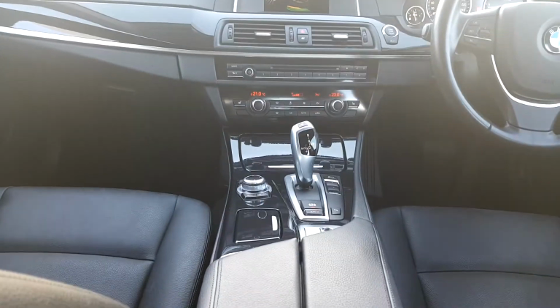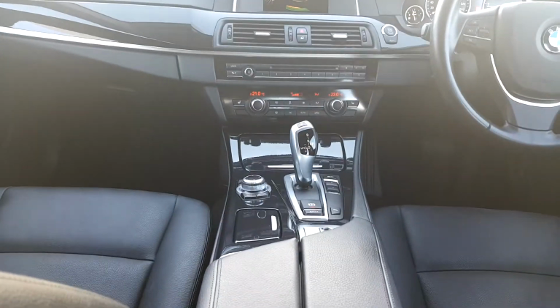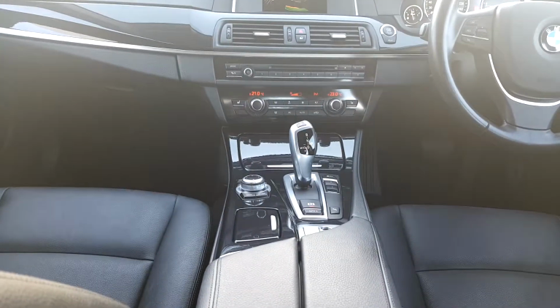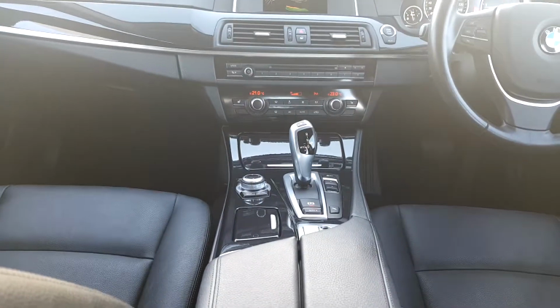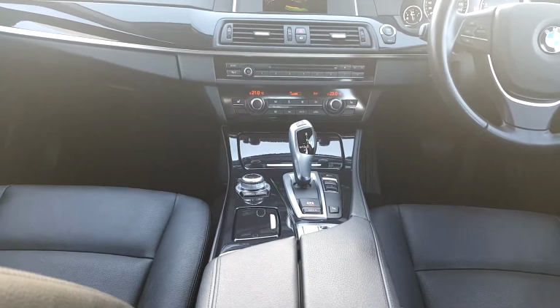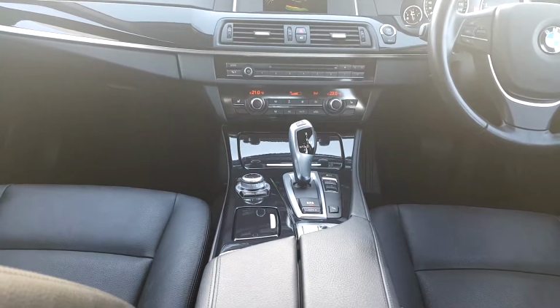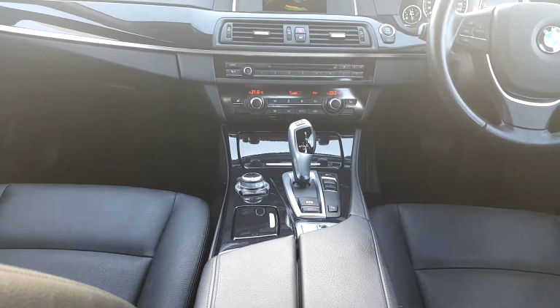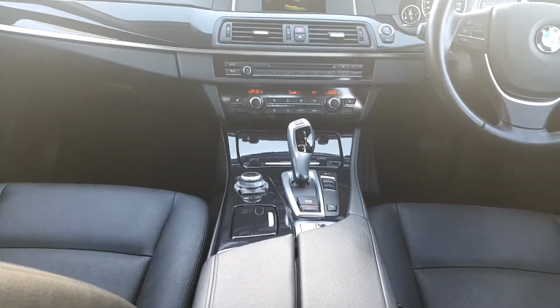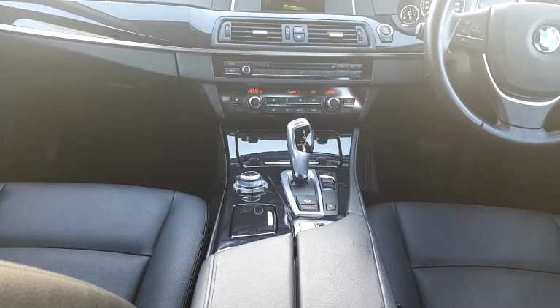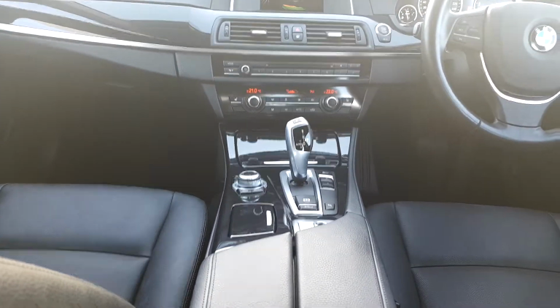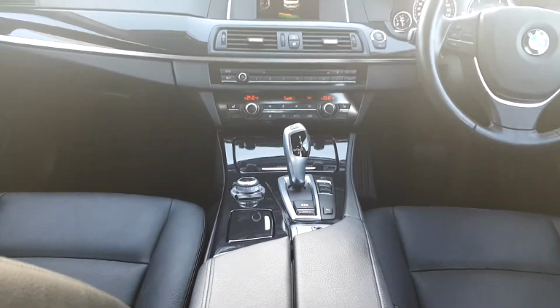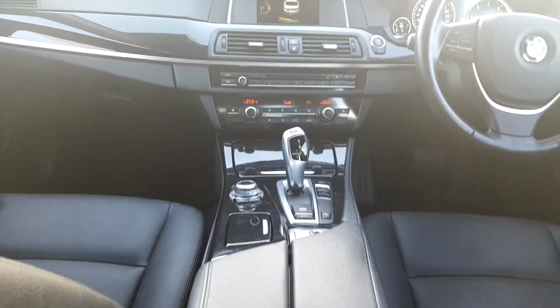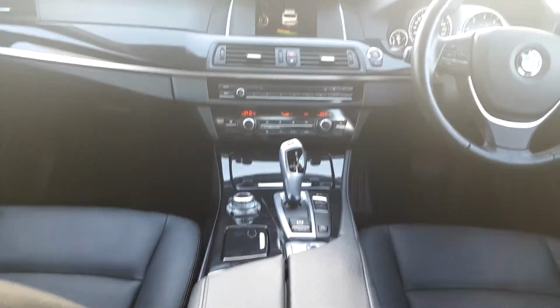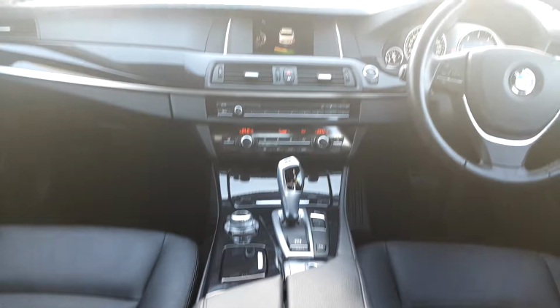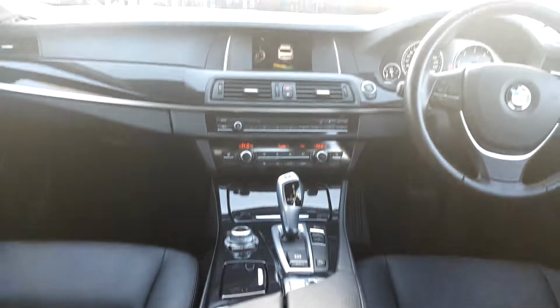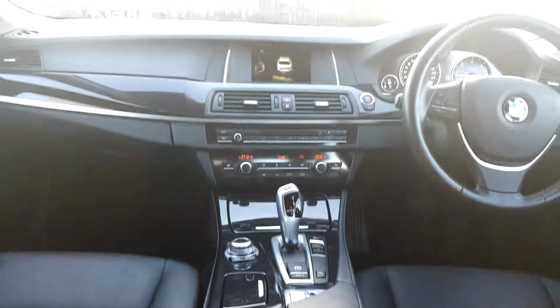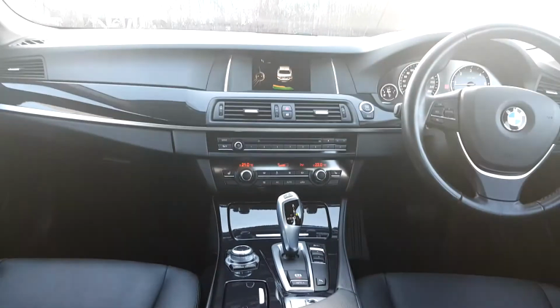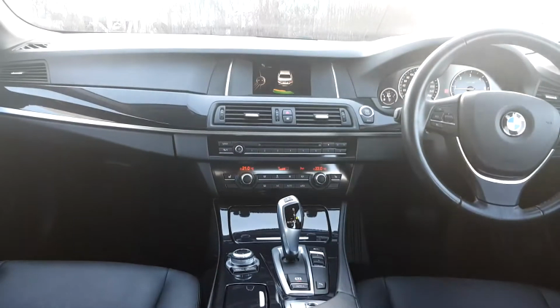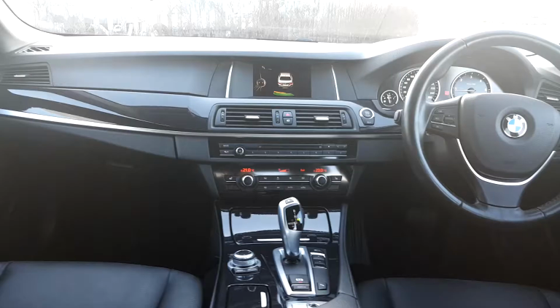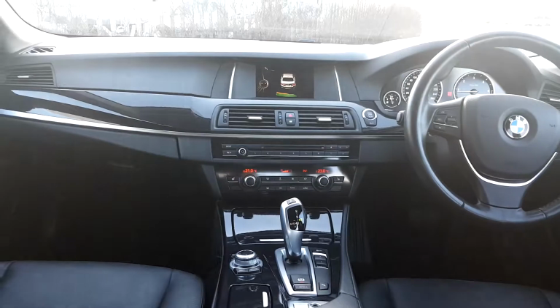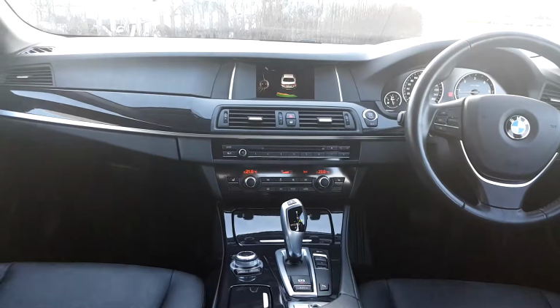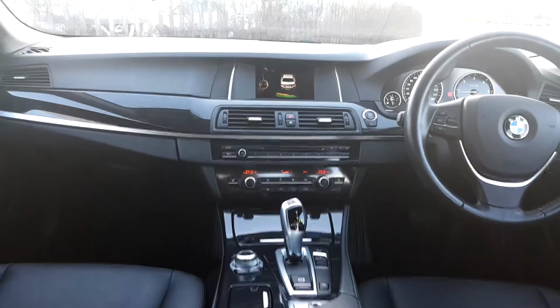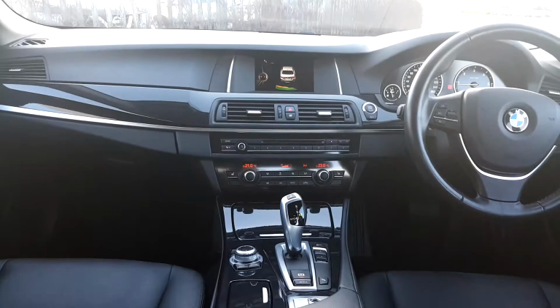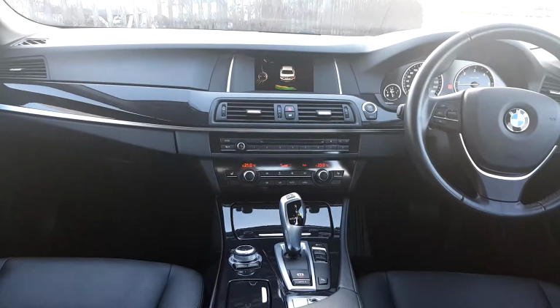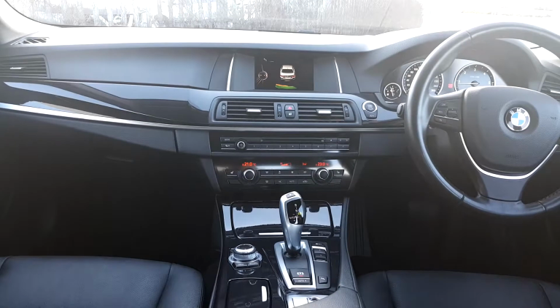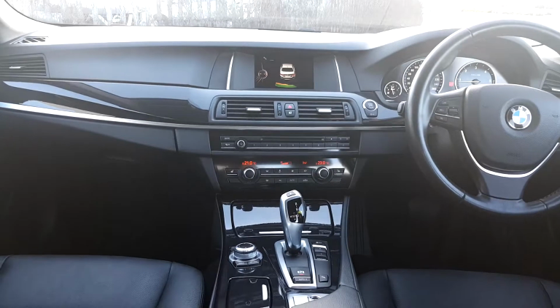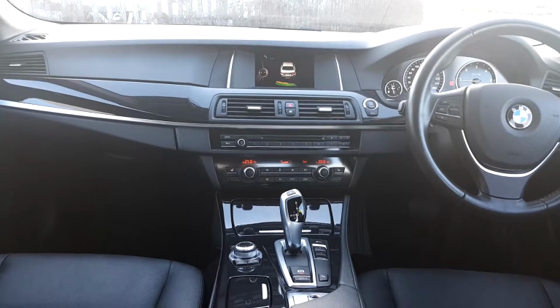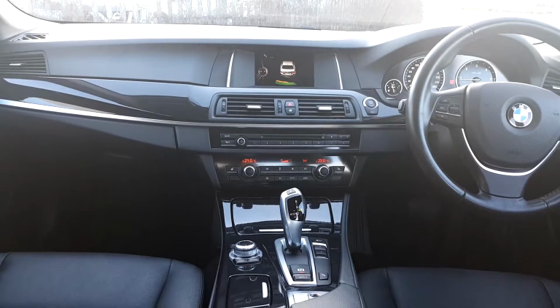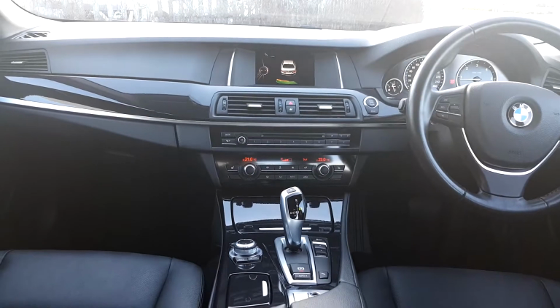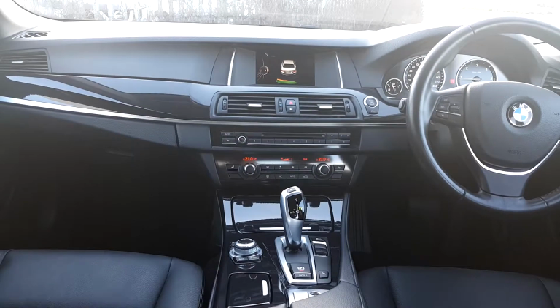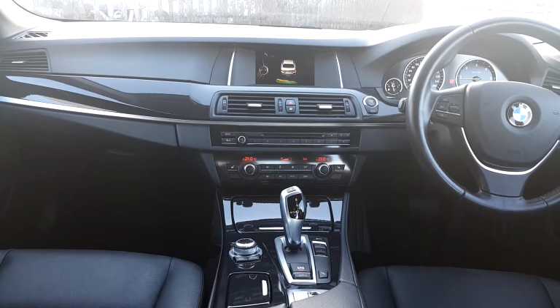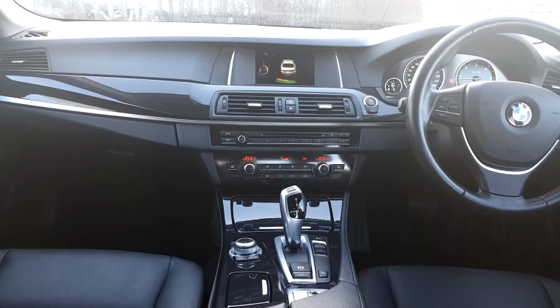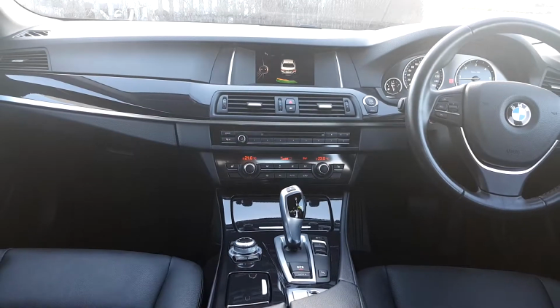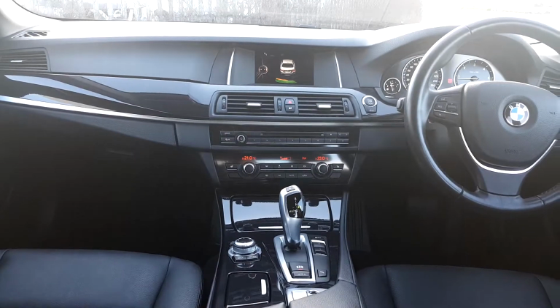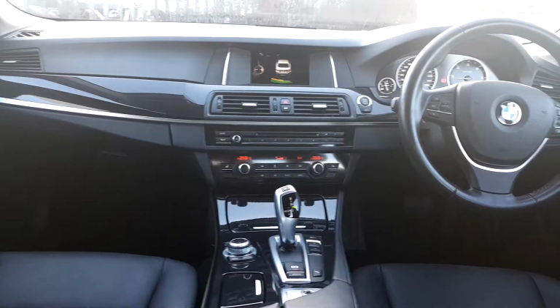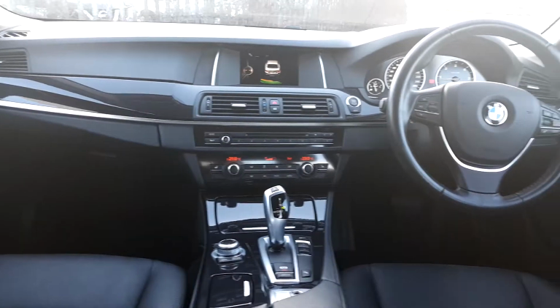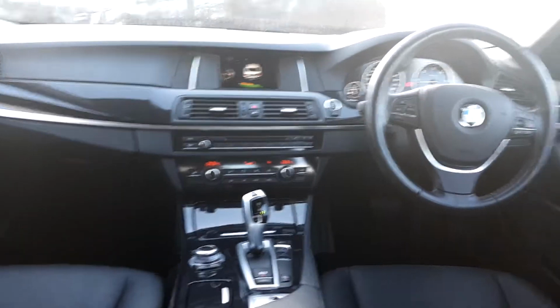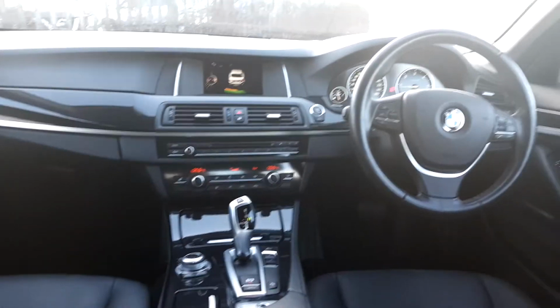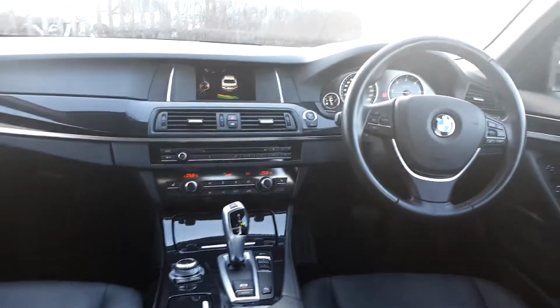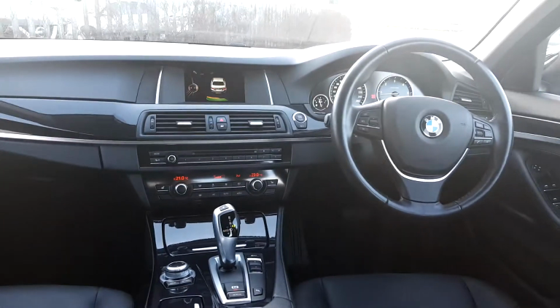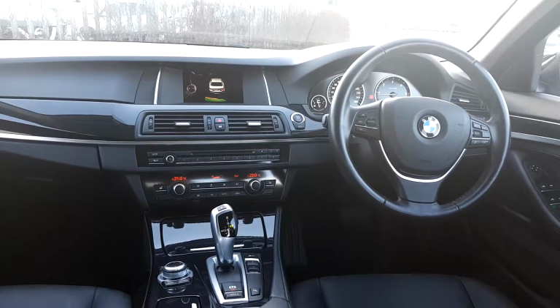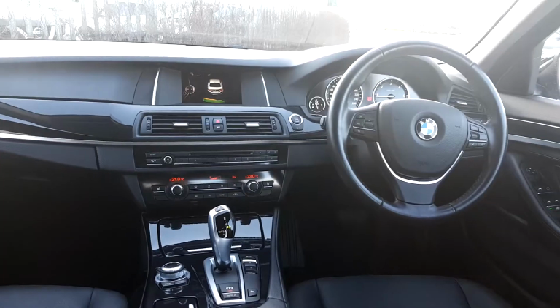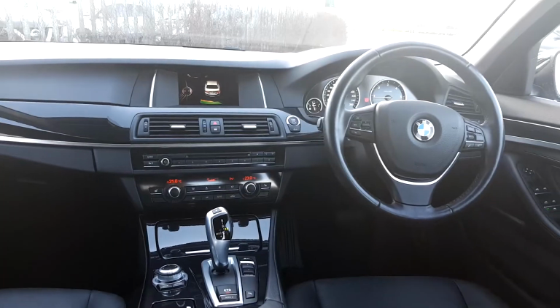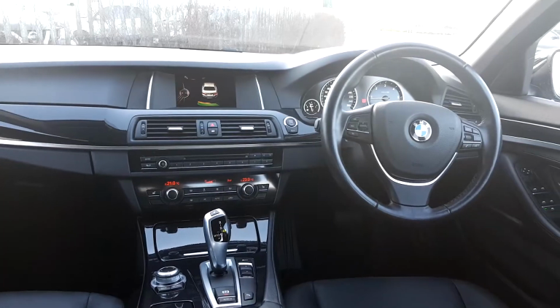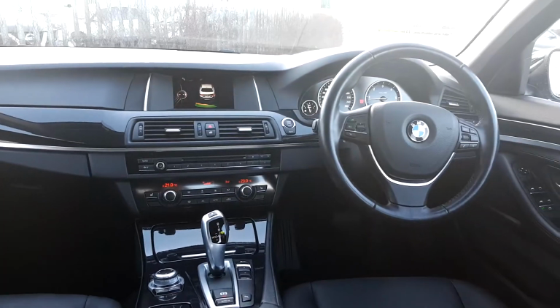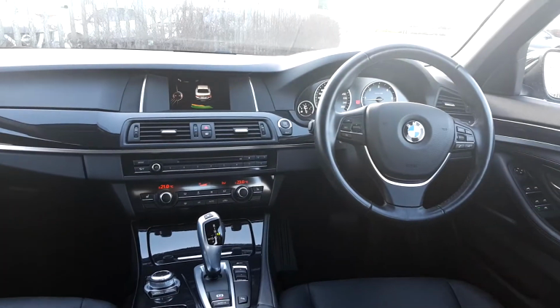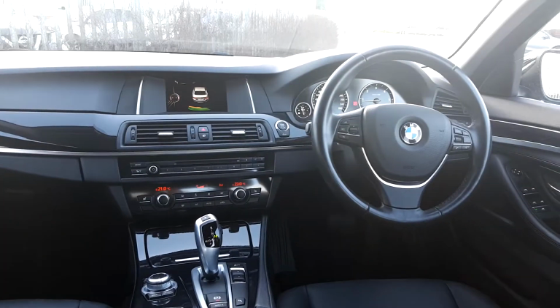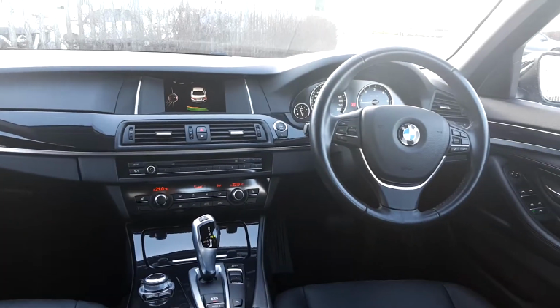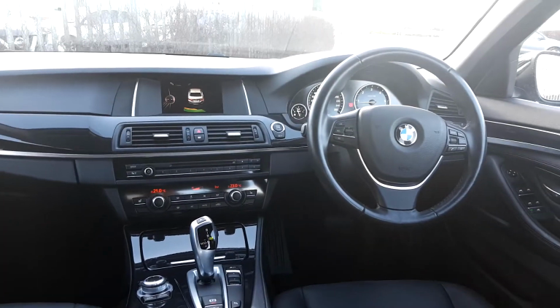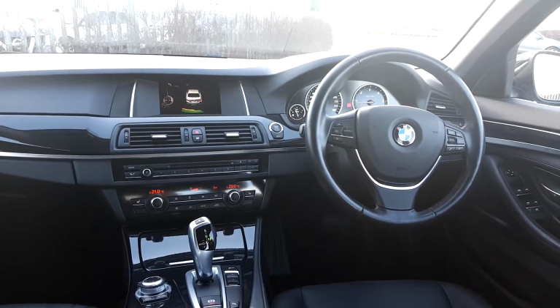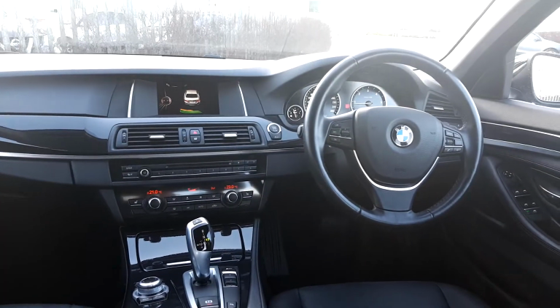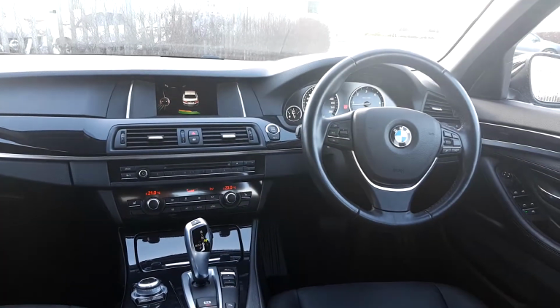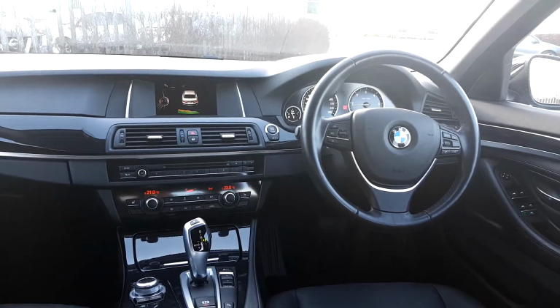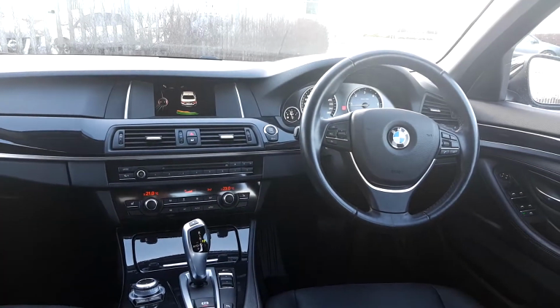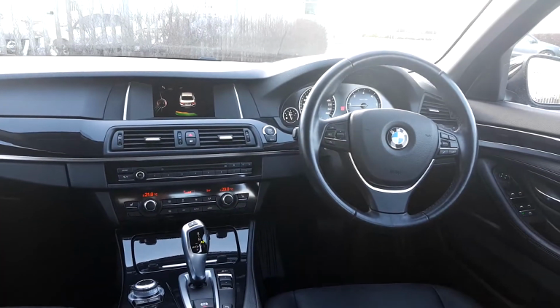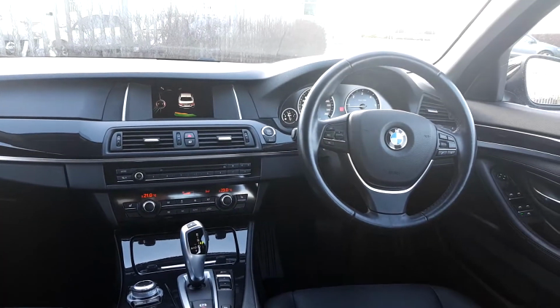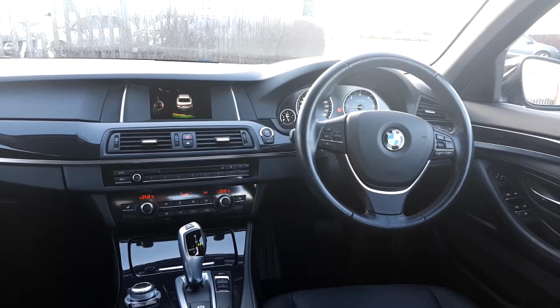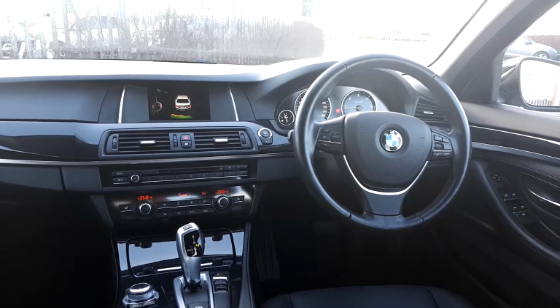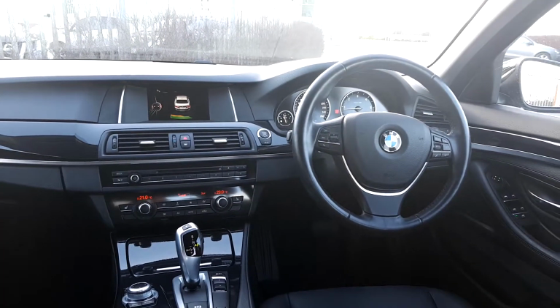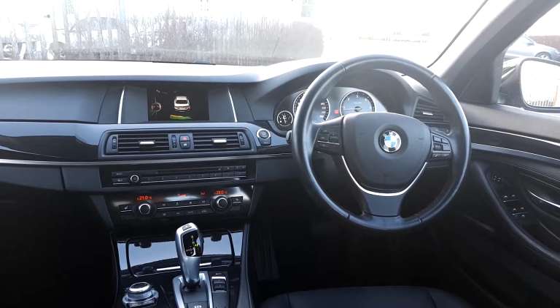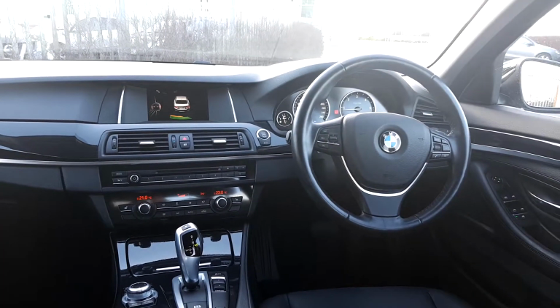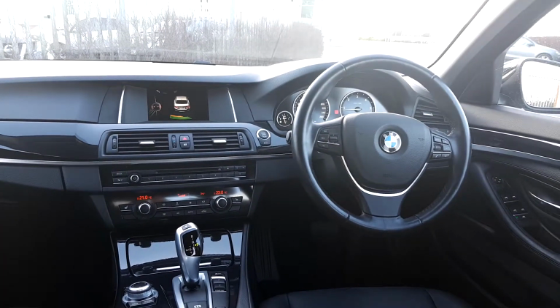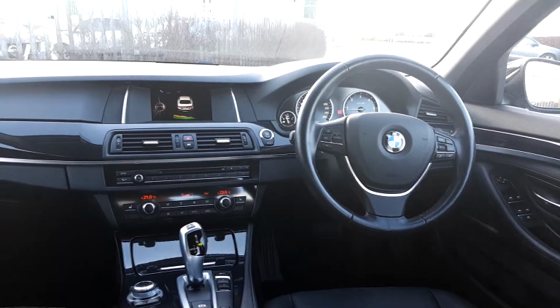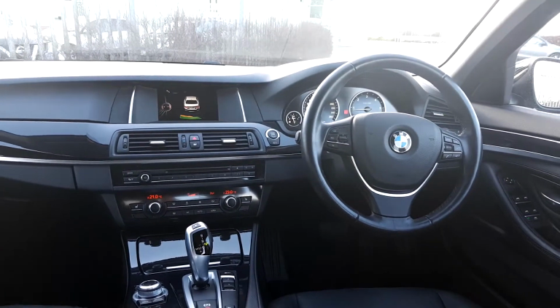It has automatic transmission, front heated seats, automatic window wipers, and automatic headlights.